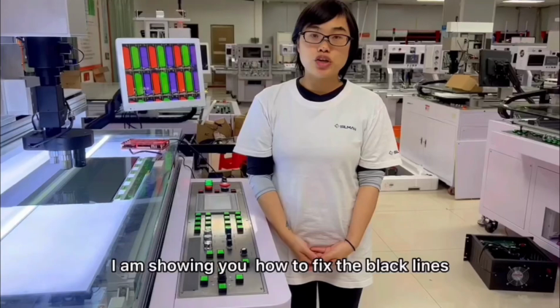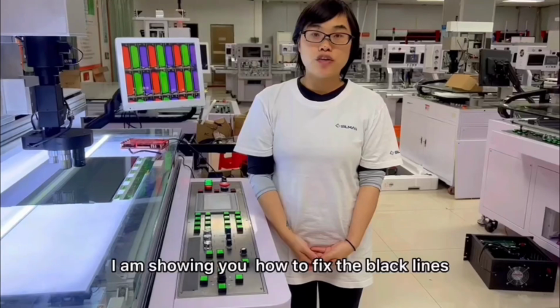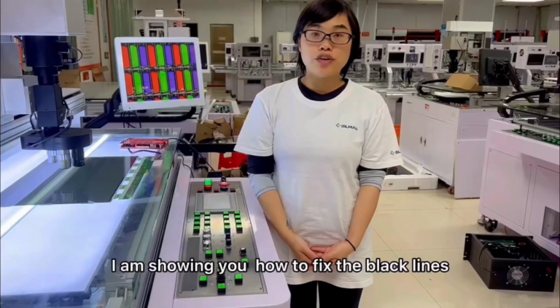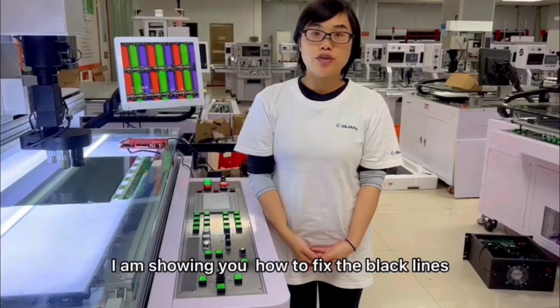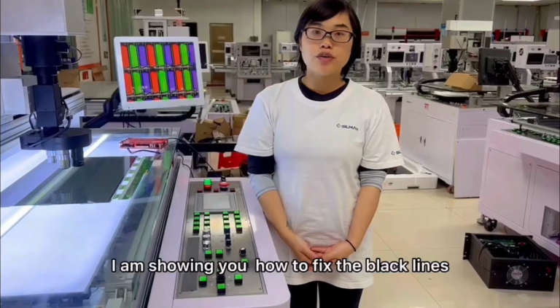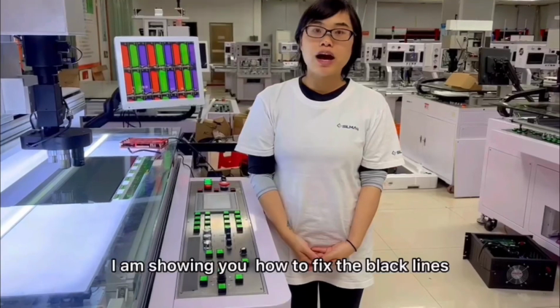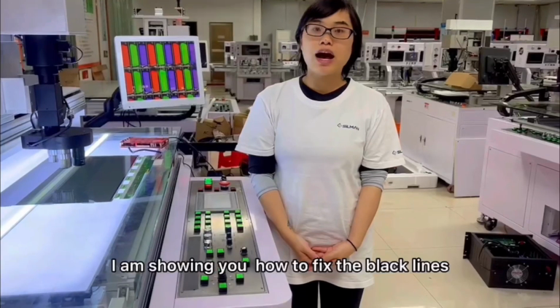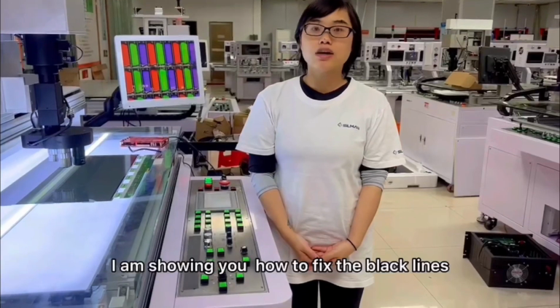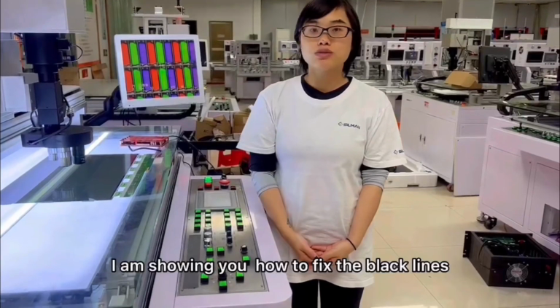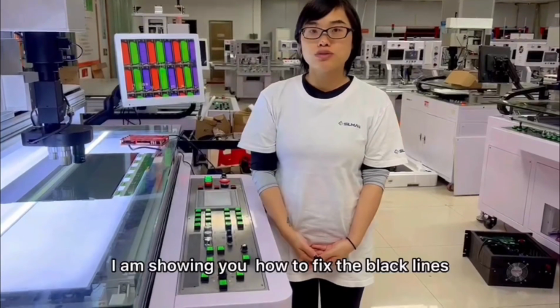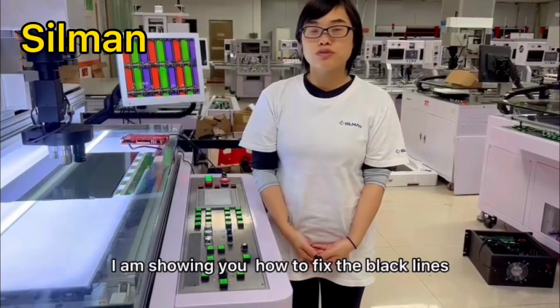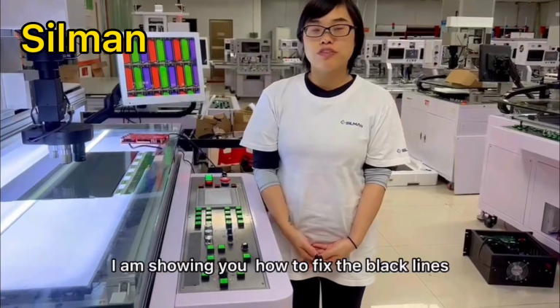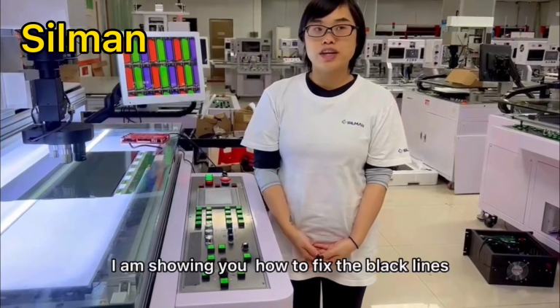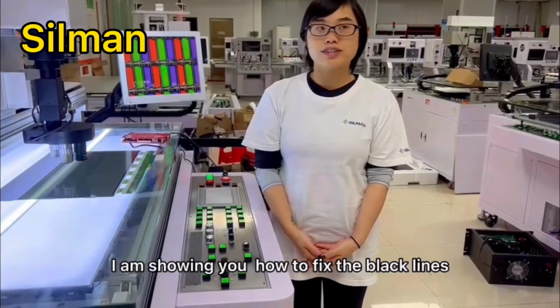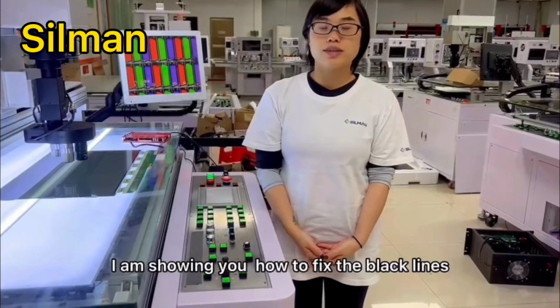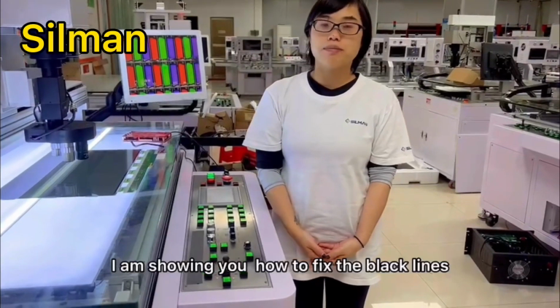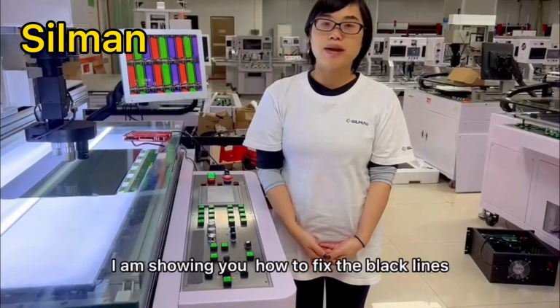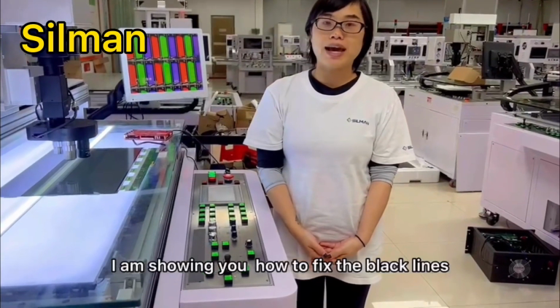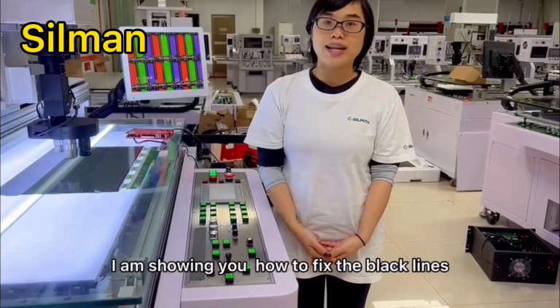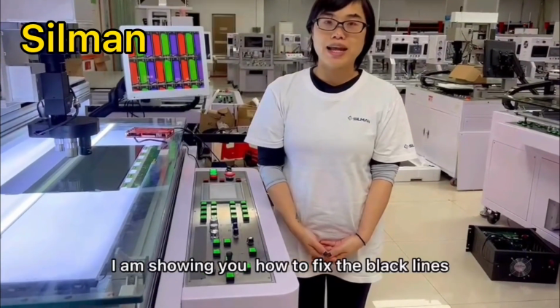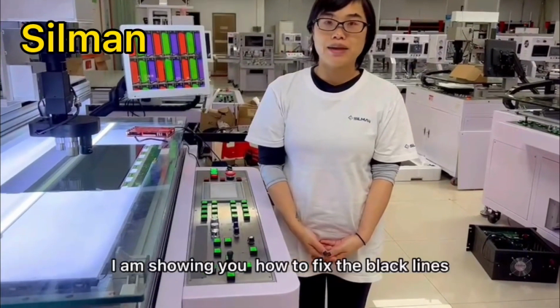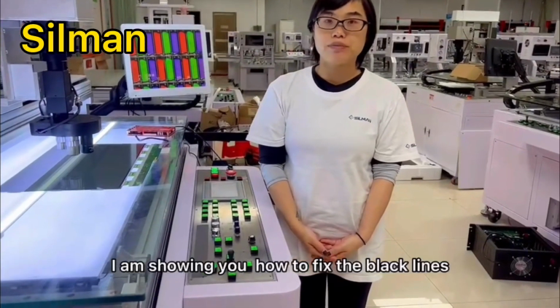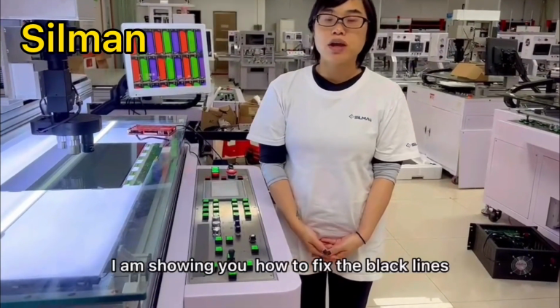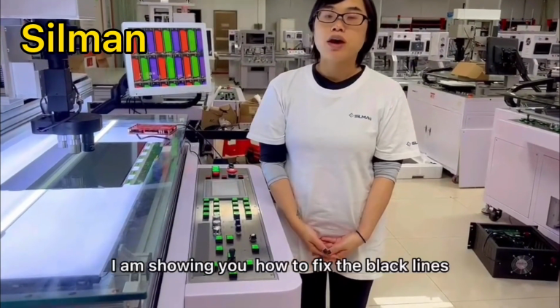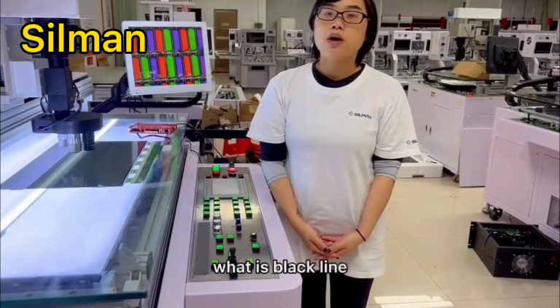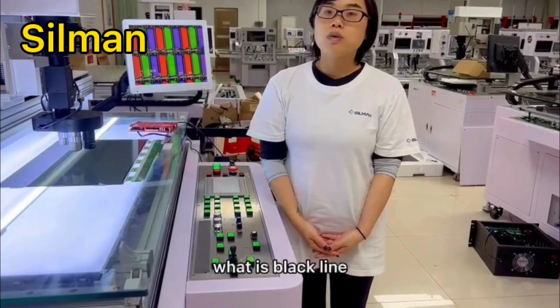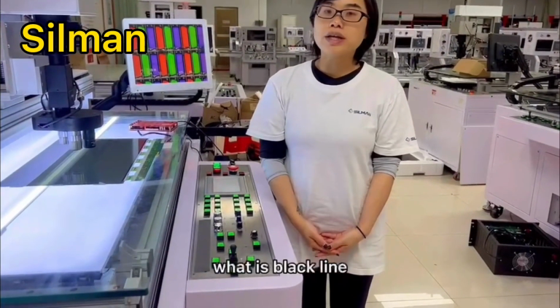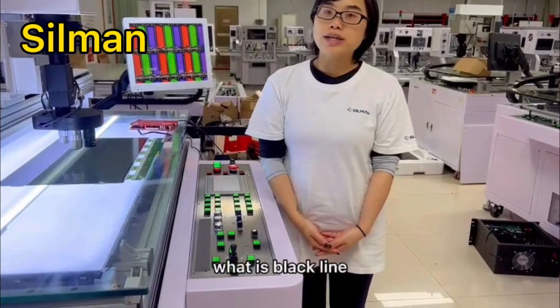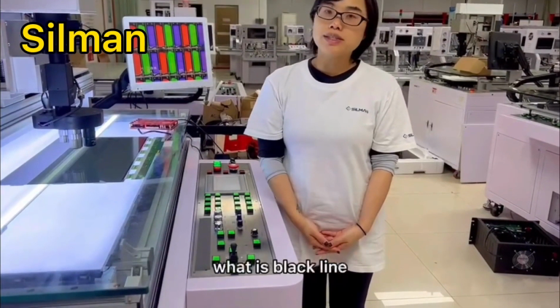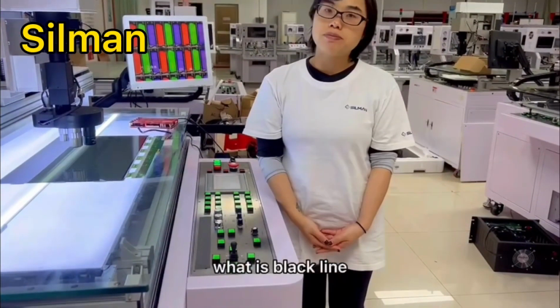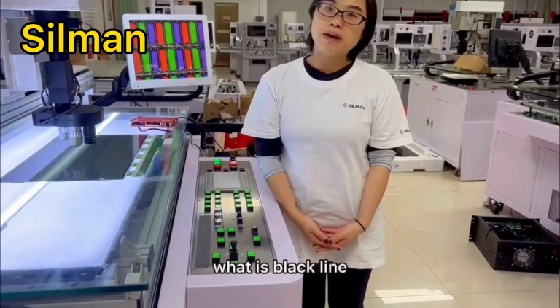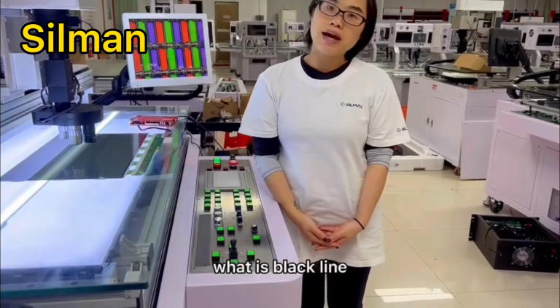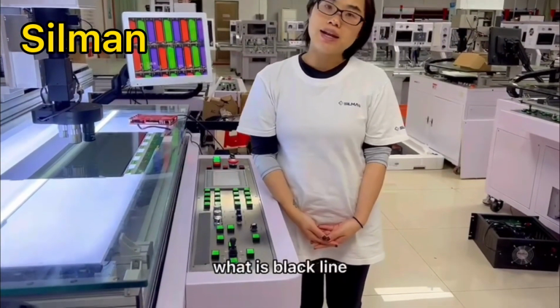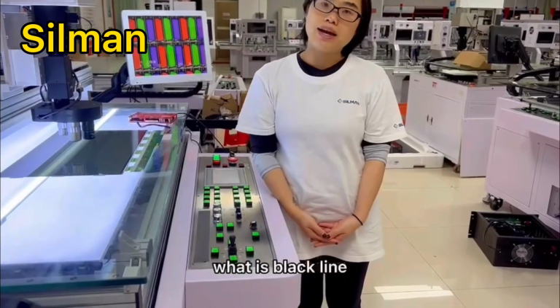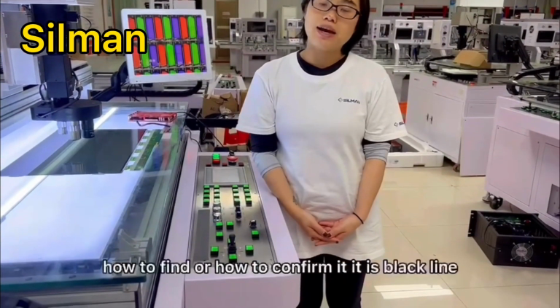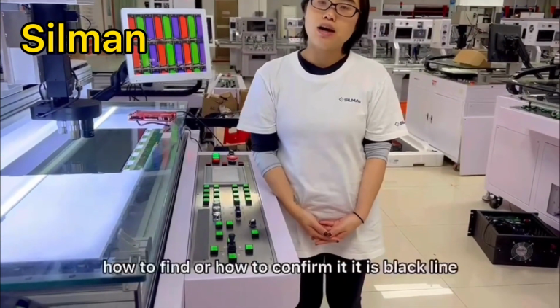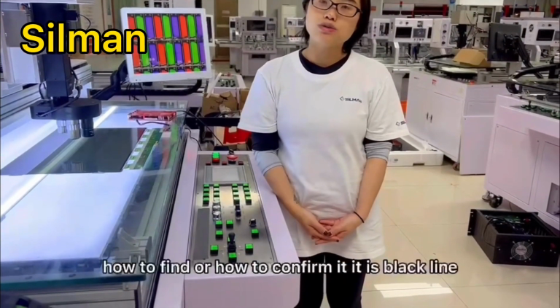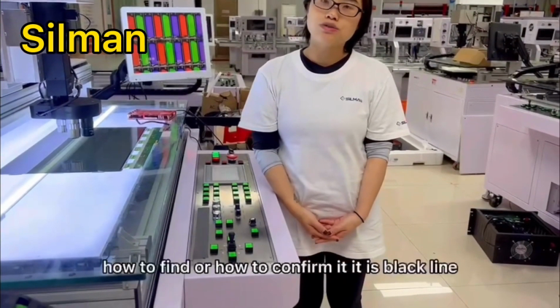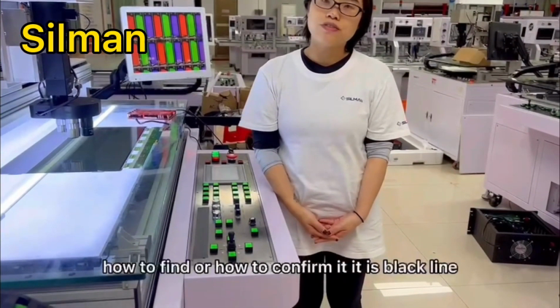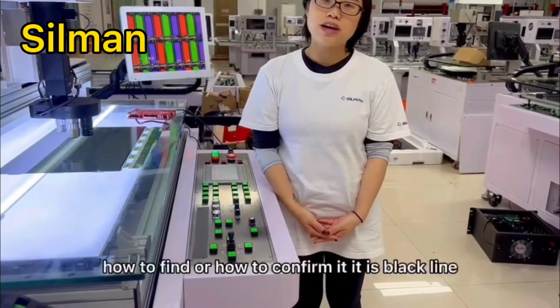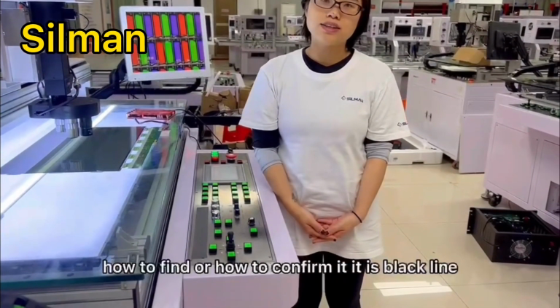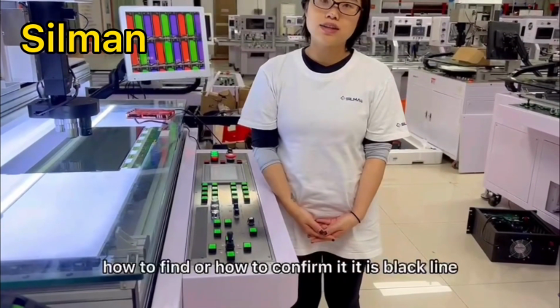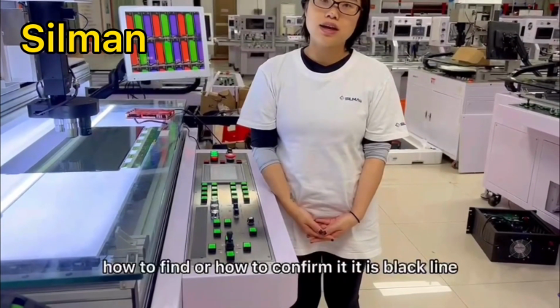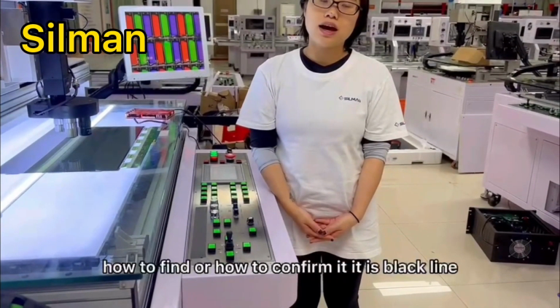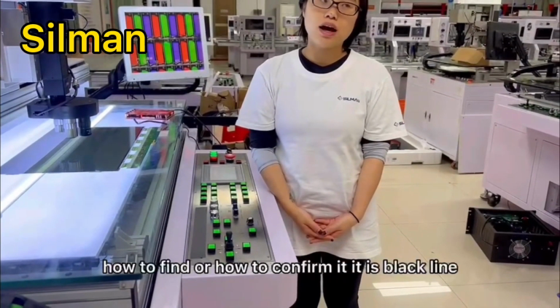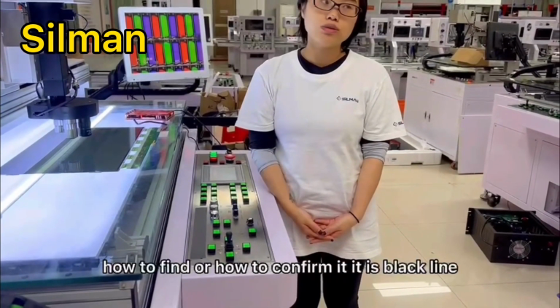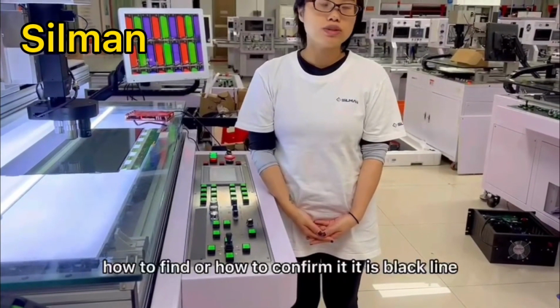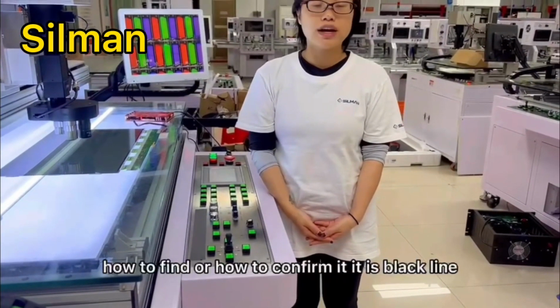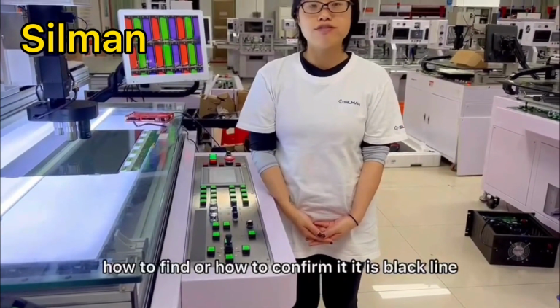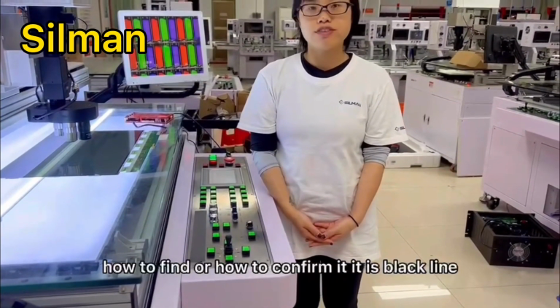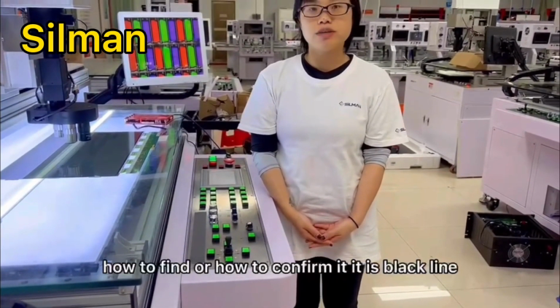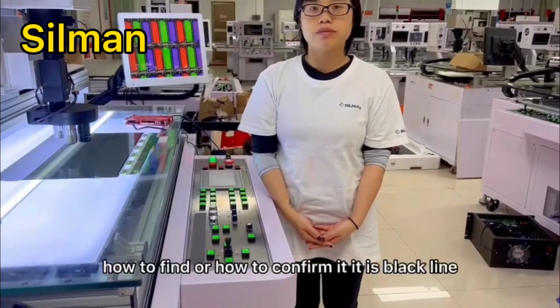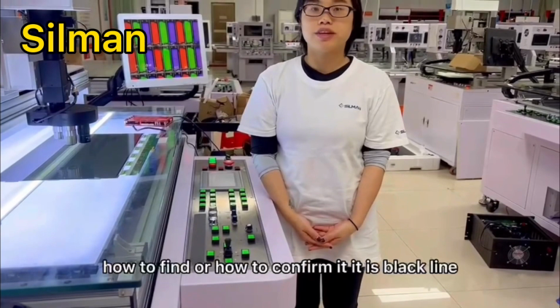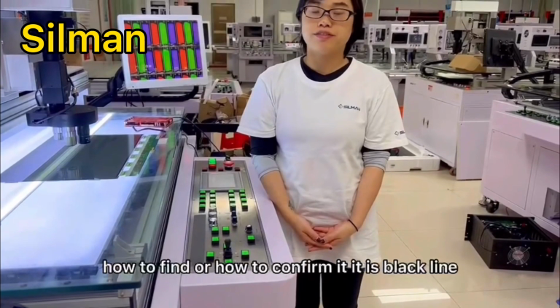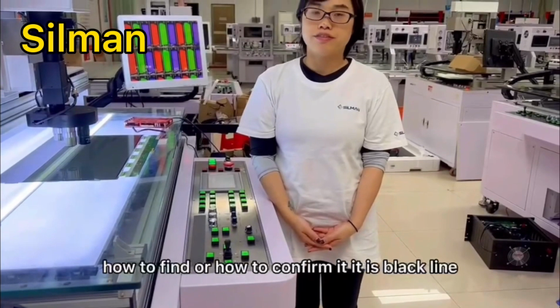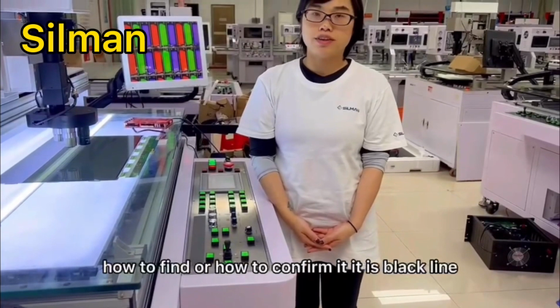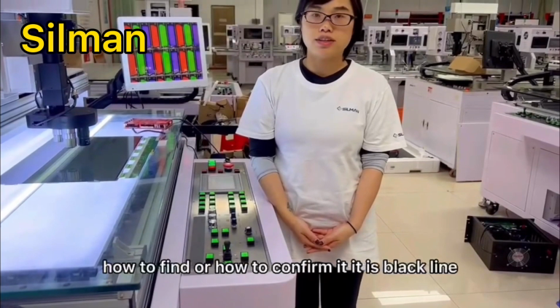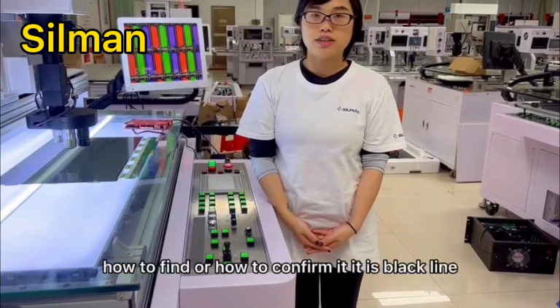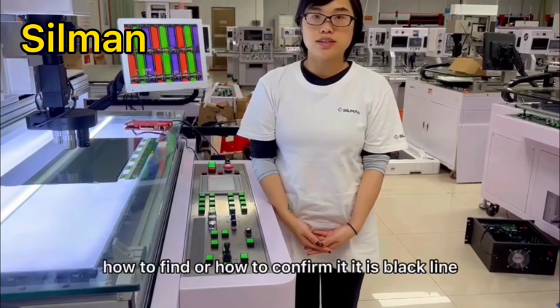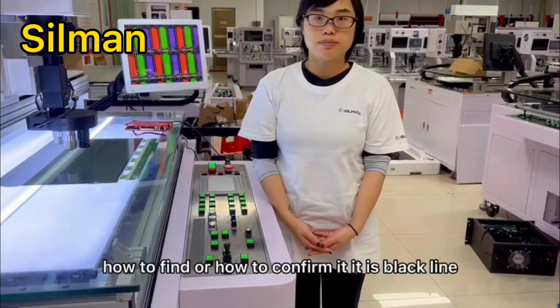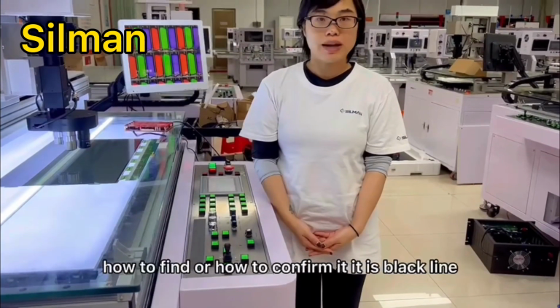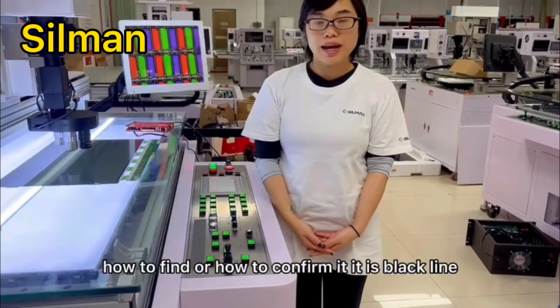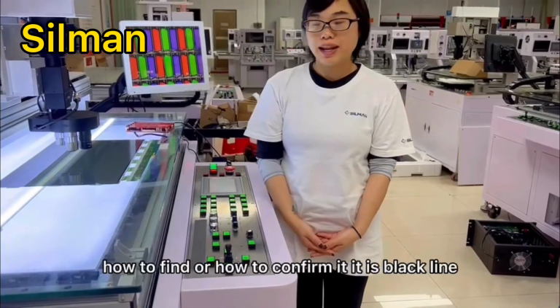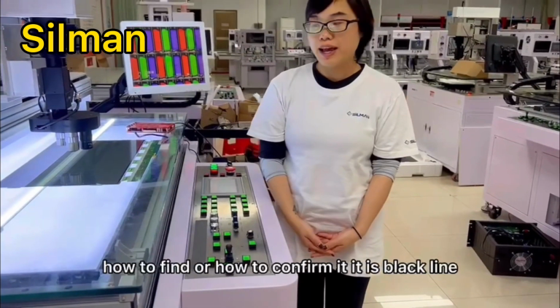I'll show you how to fix the black line. What is a black line? How to confirm if it is a black line?